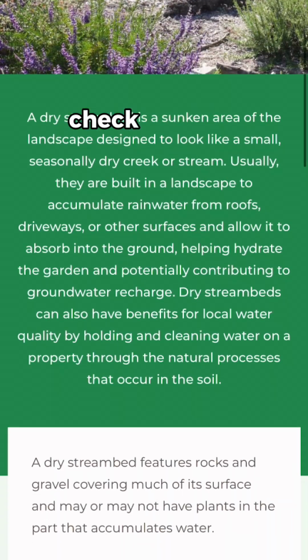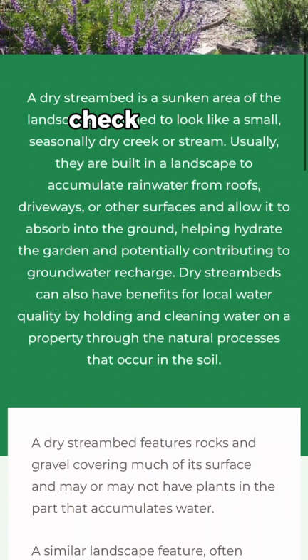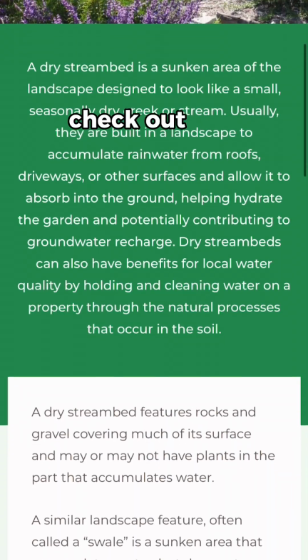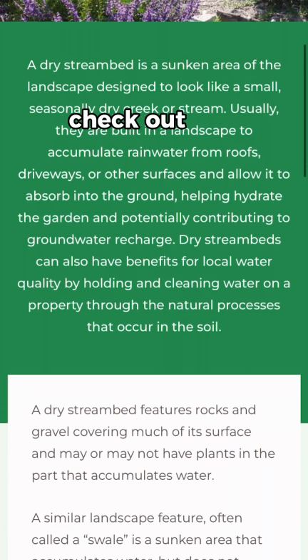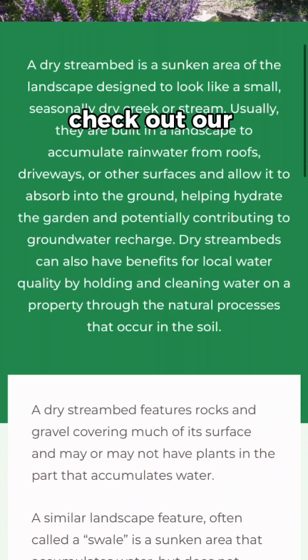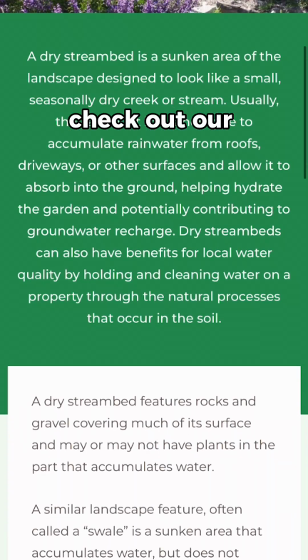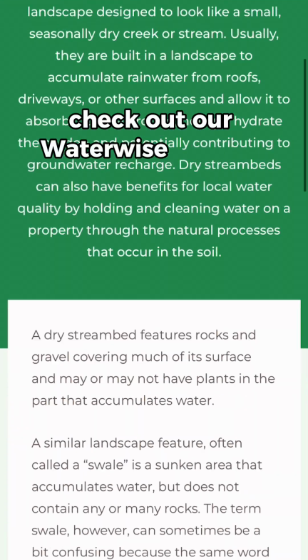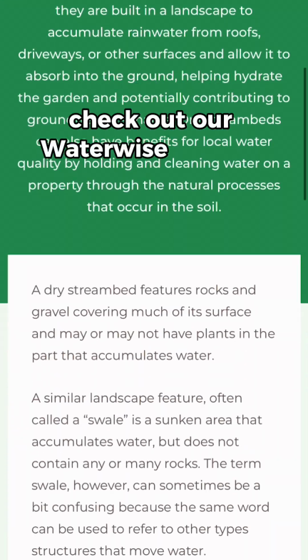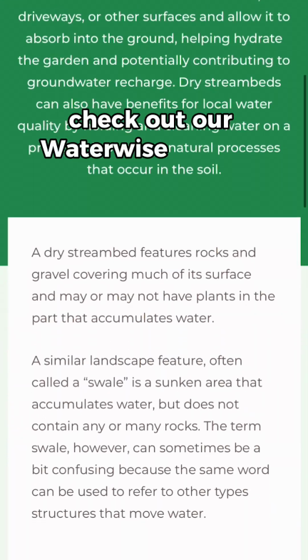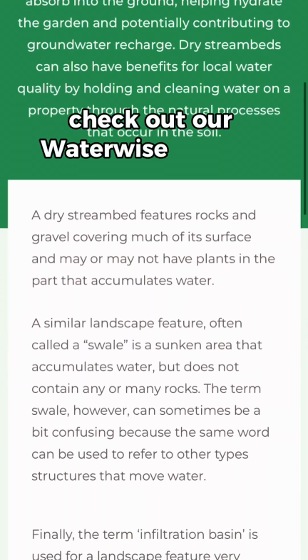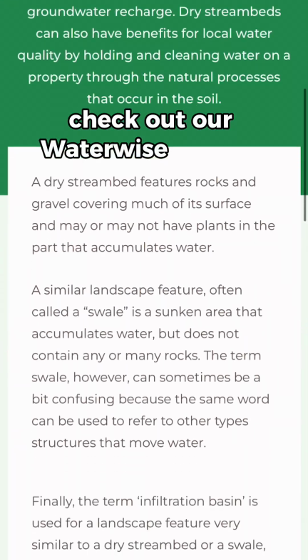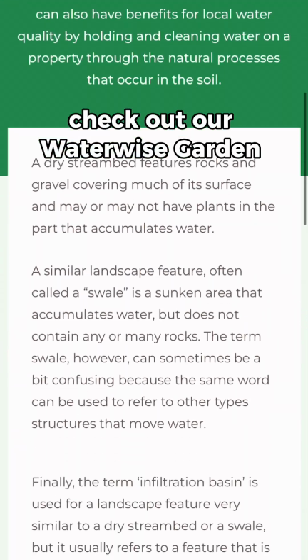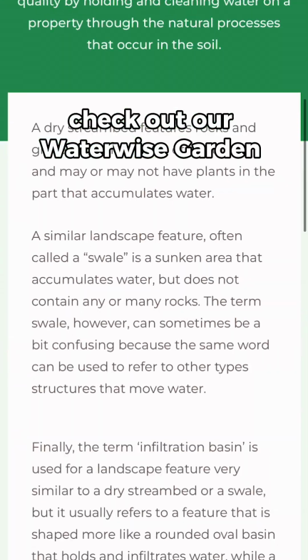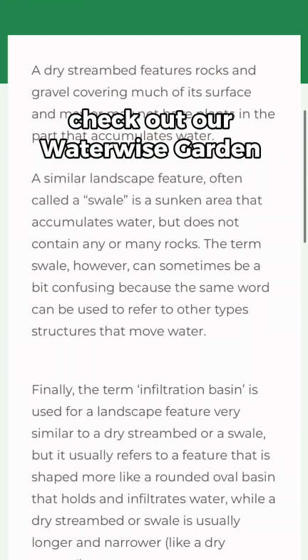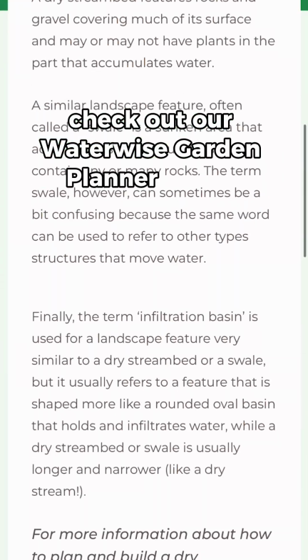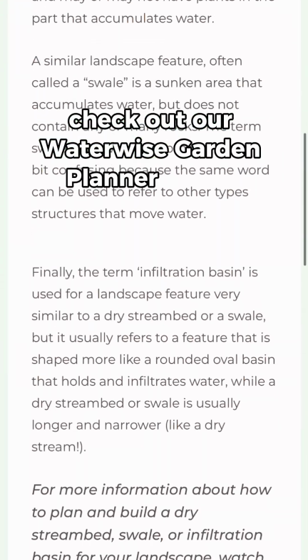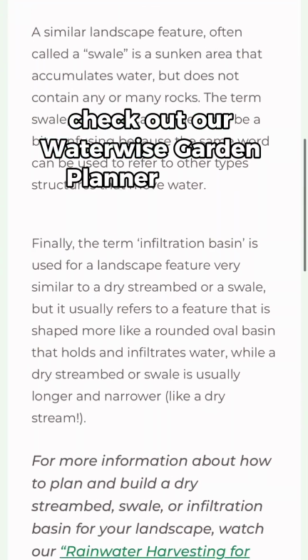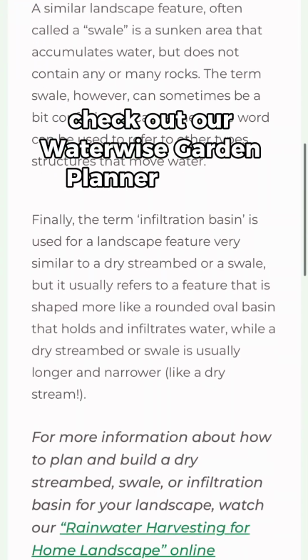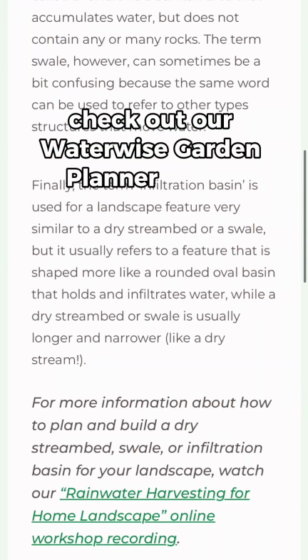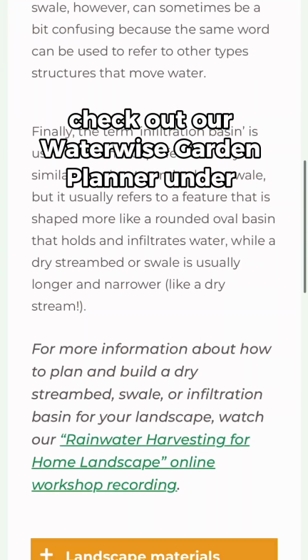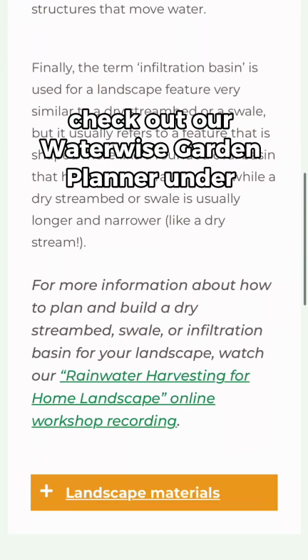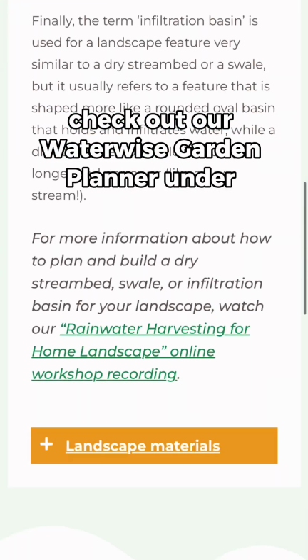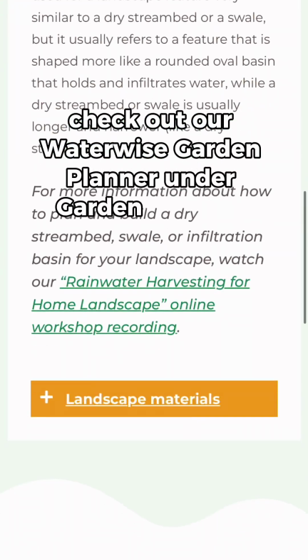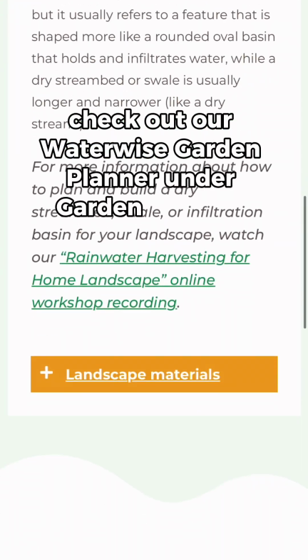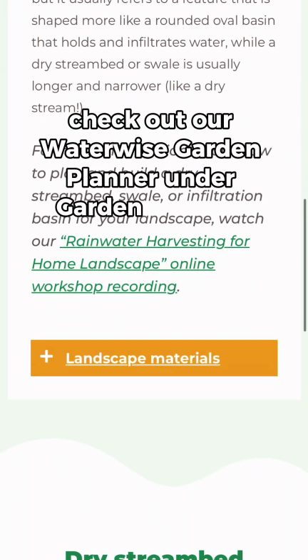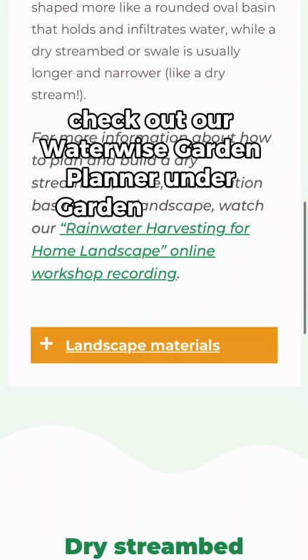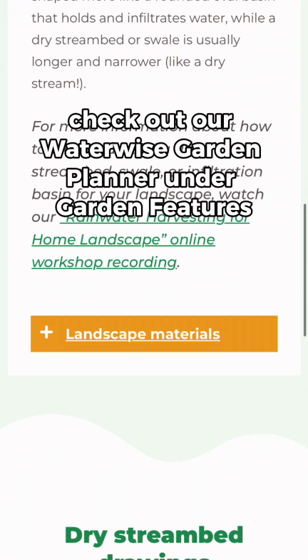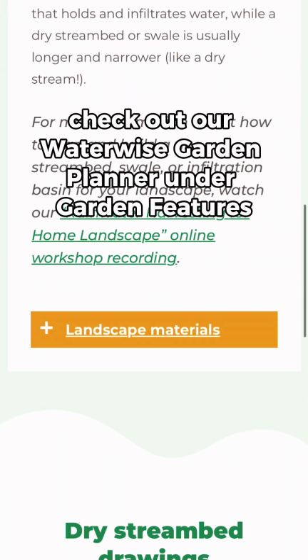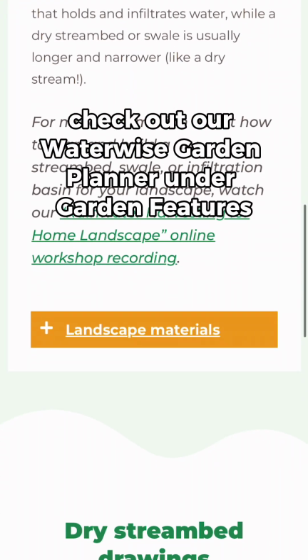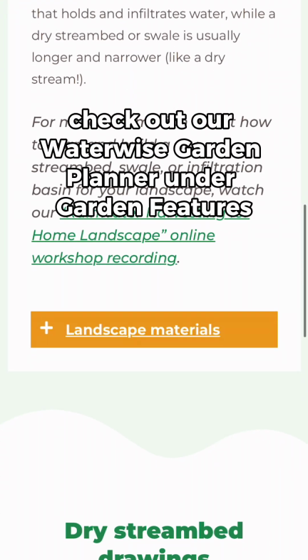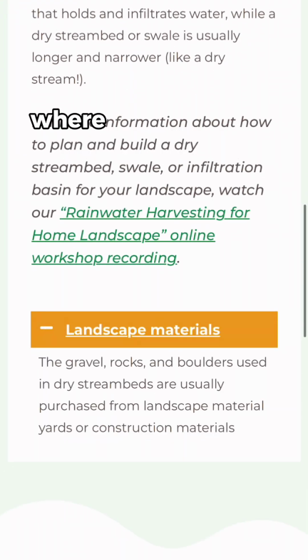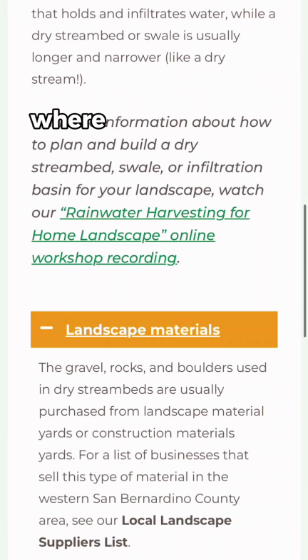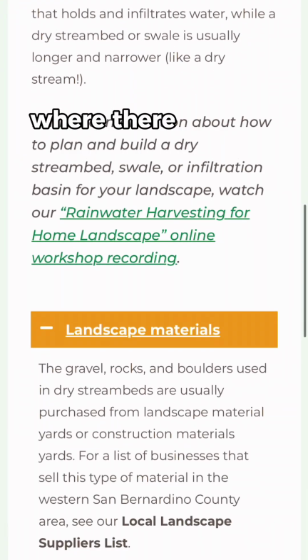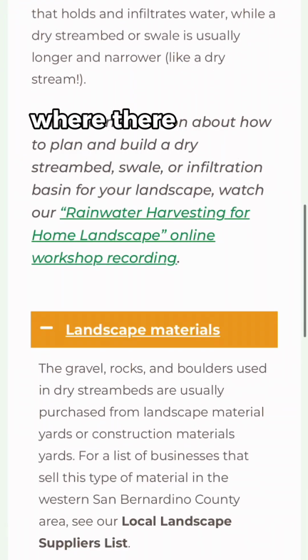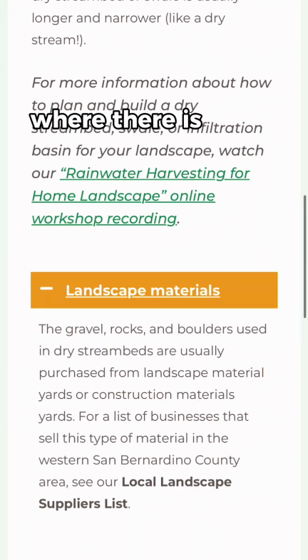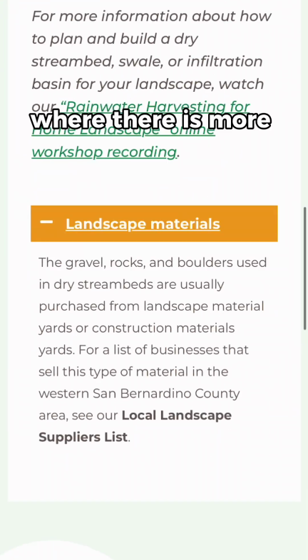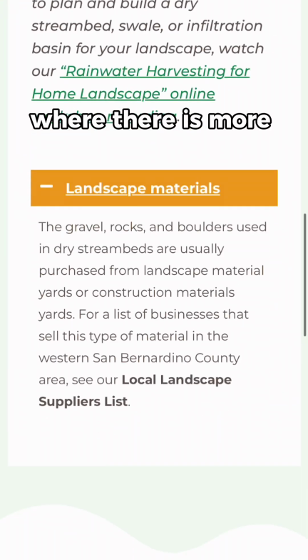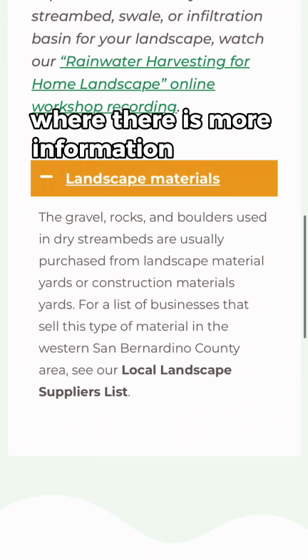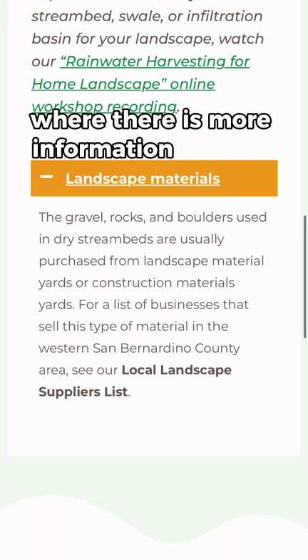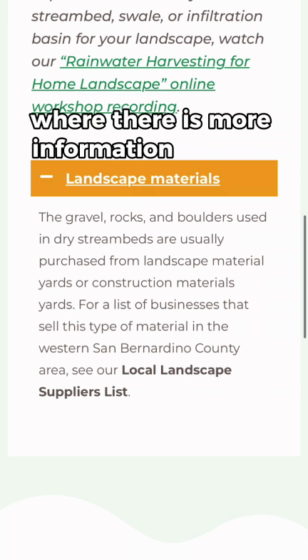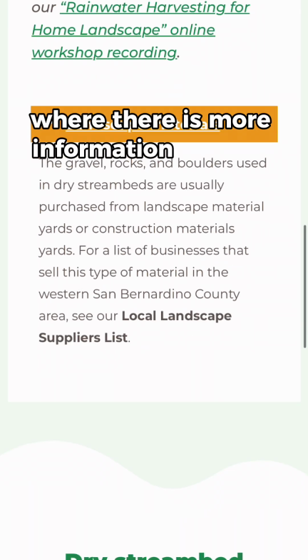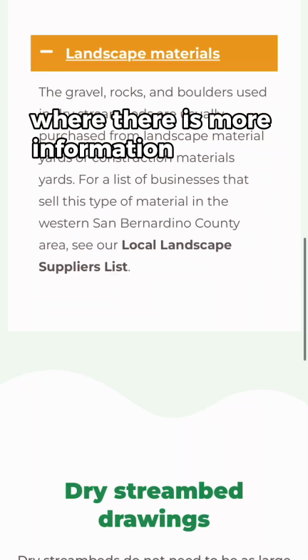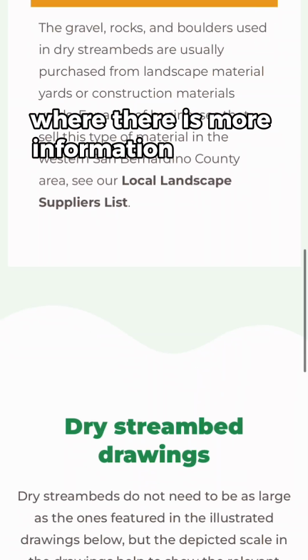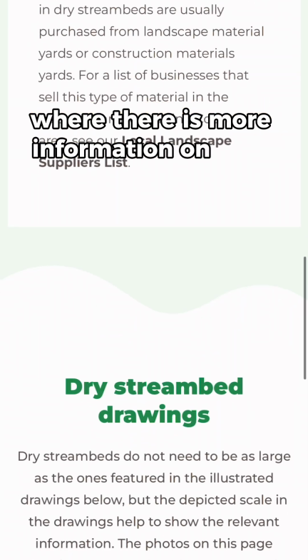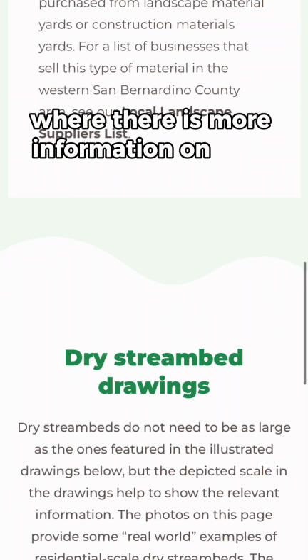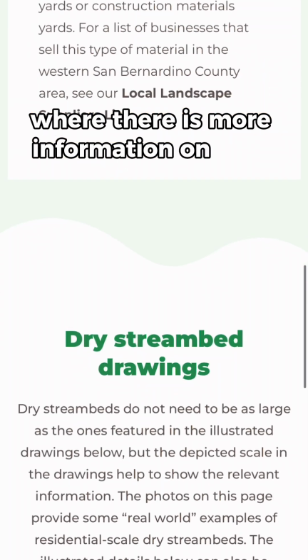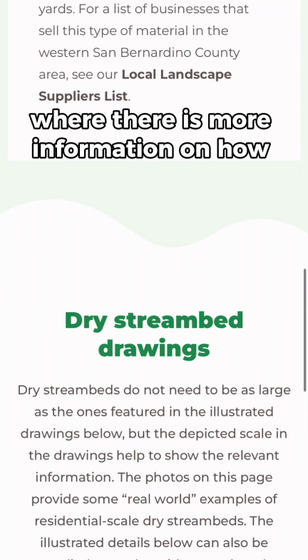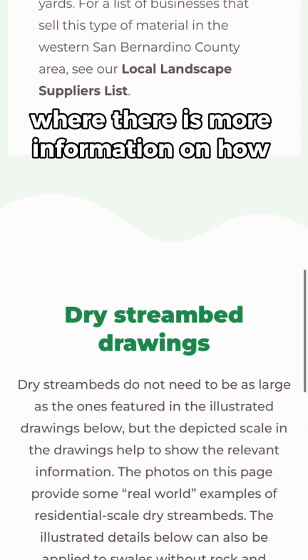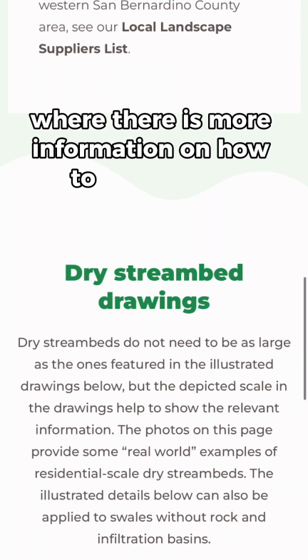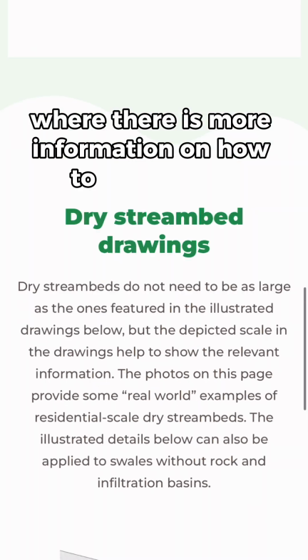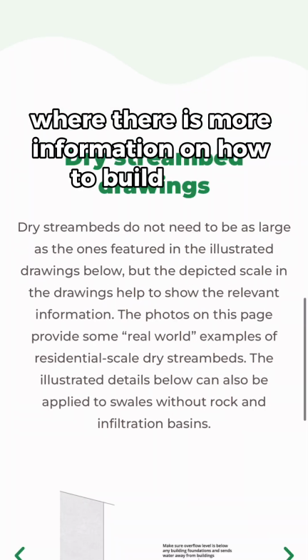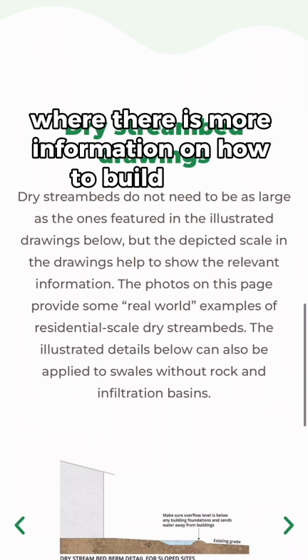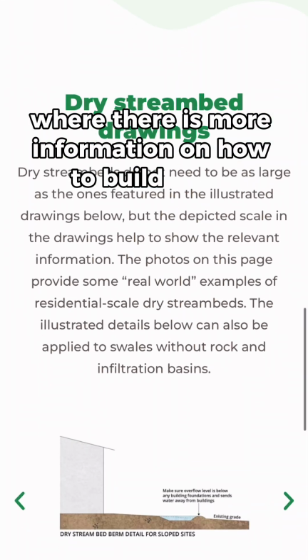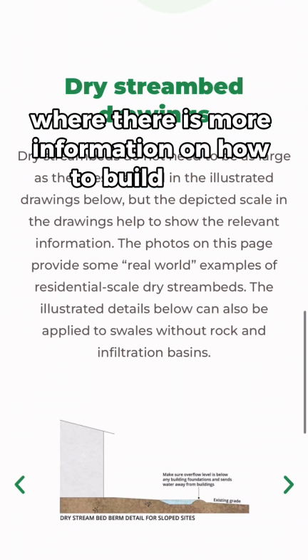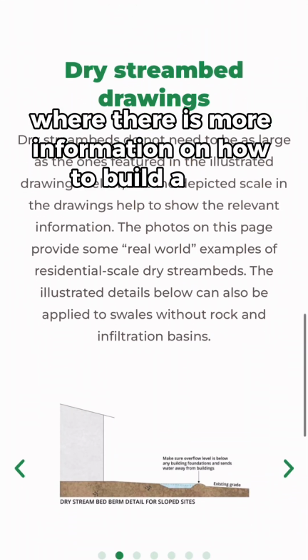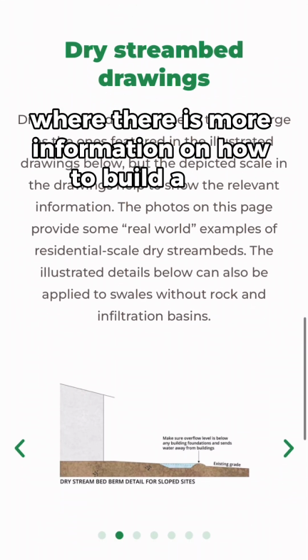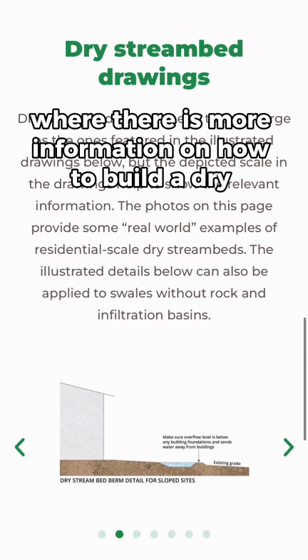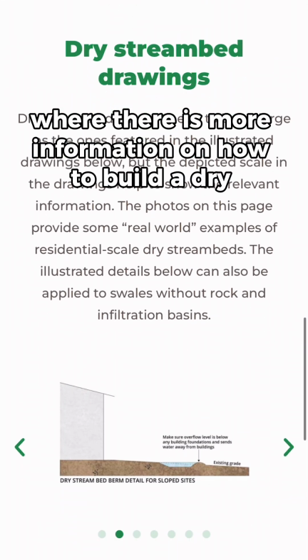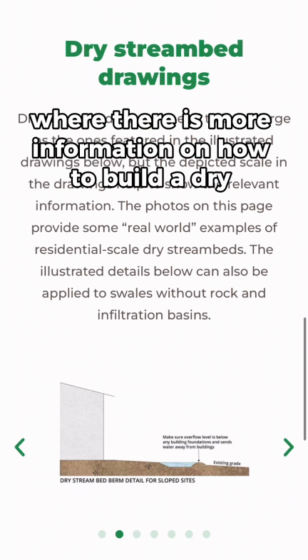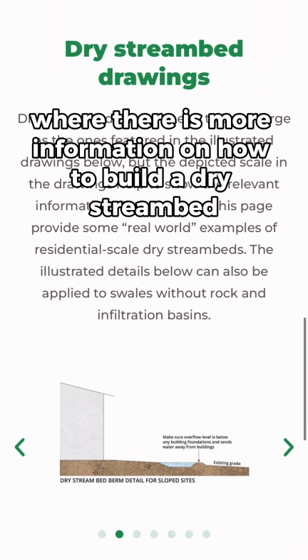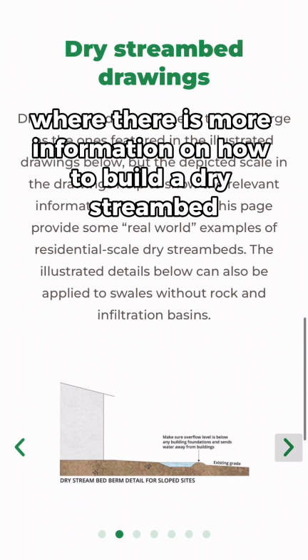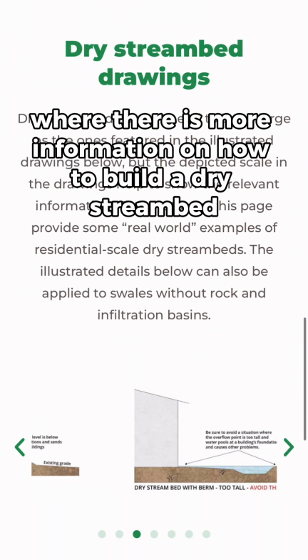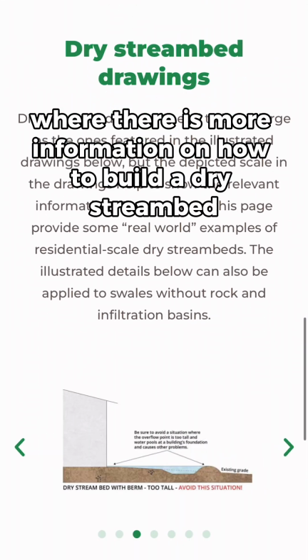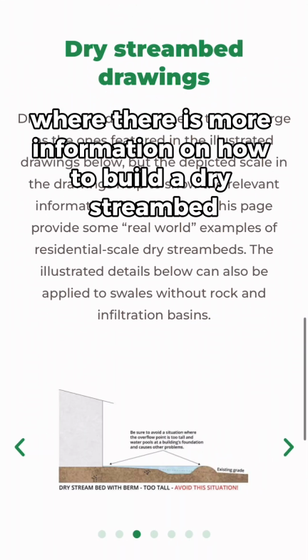If you want to know exactly how to implement these in your garden, check out our WaterWise Garden Planner under Garden Features, where there is more information on how to build a dry stream bed.